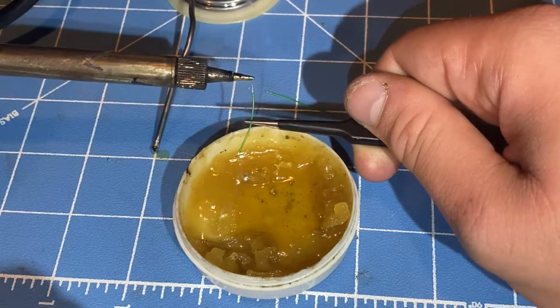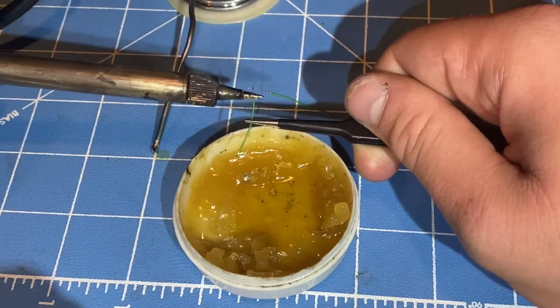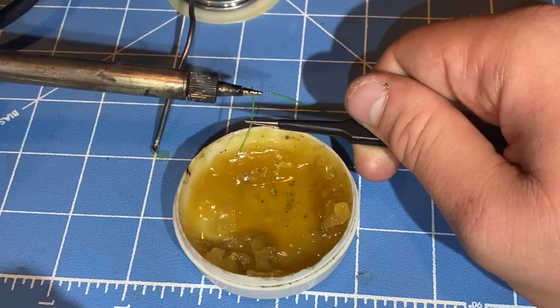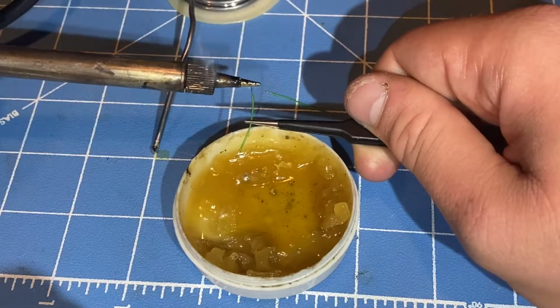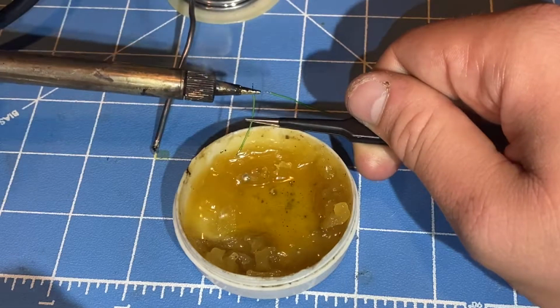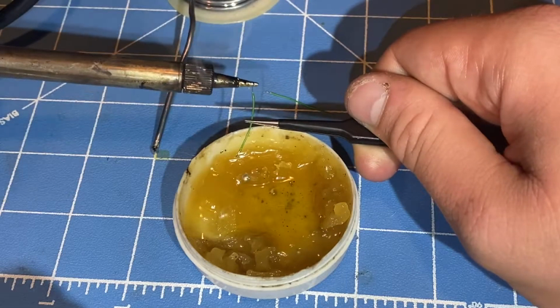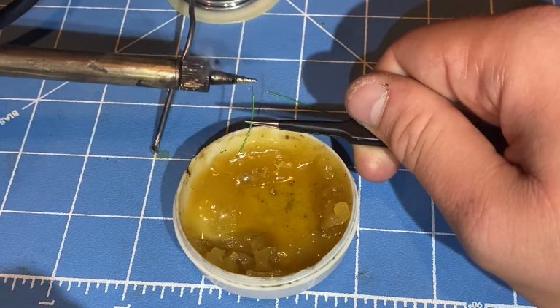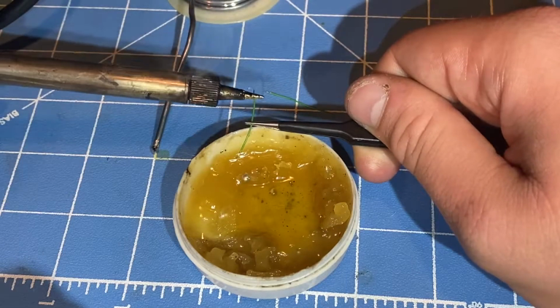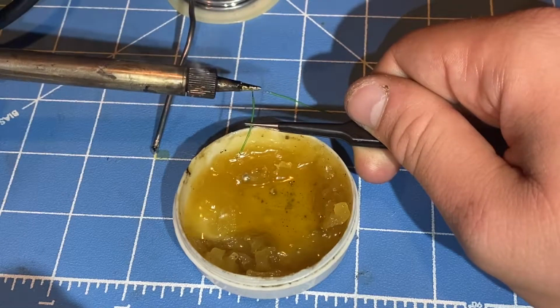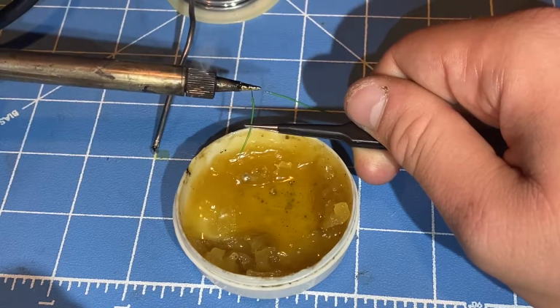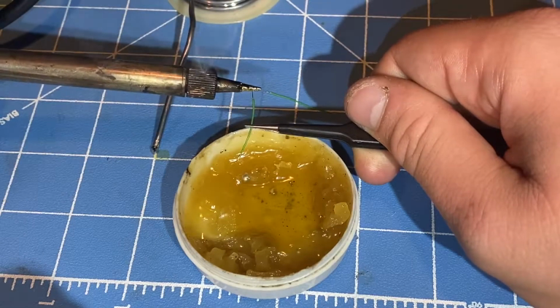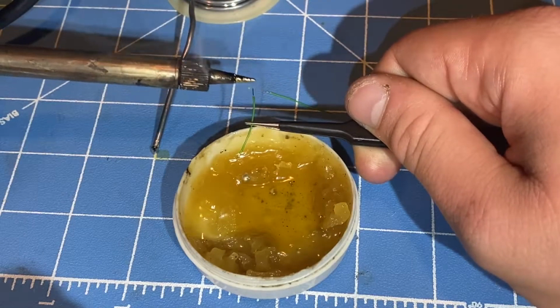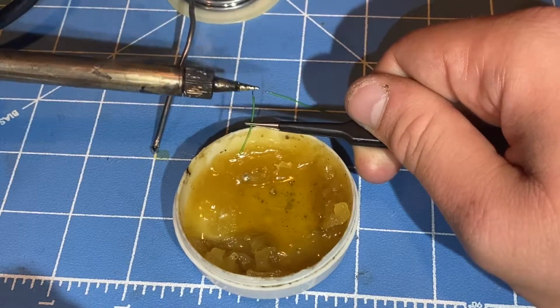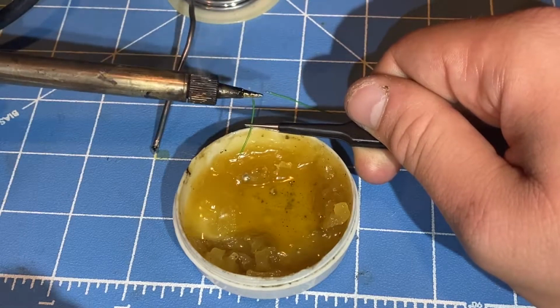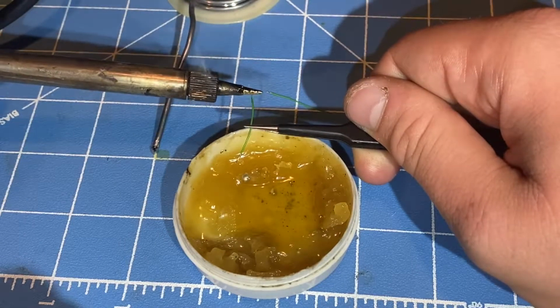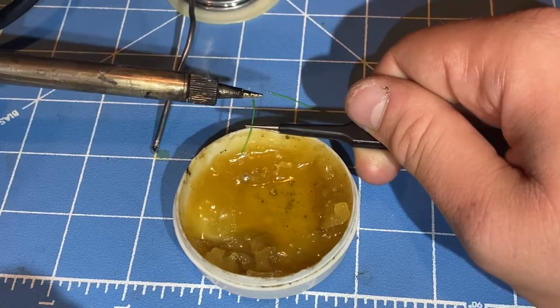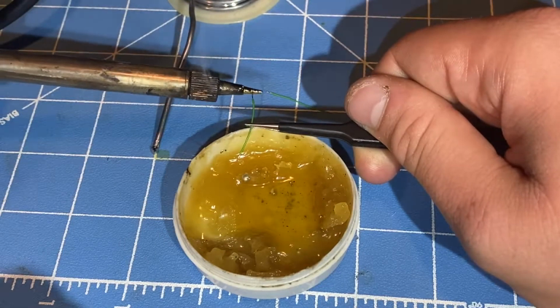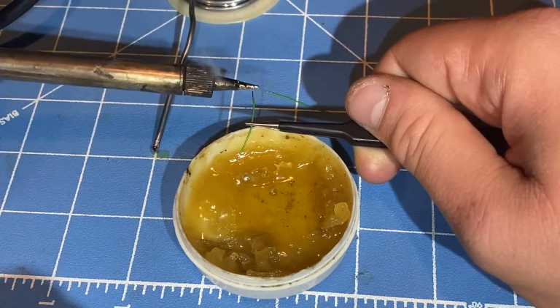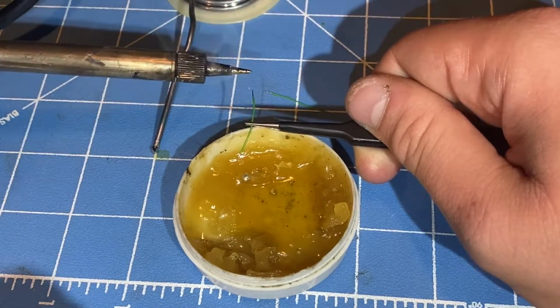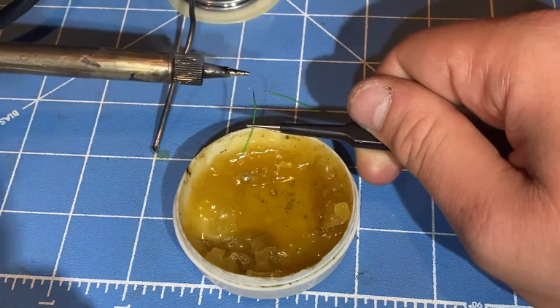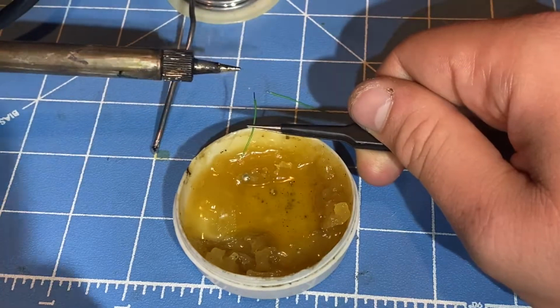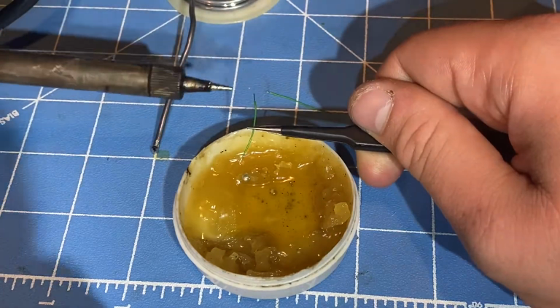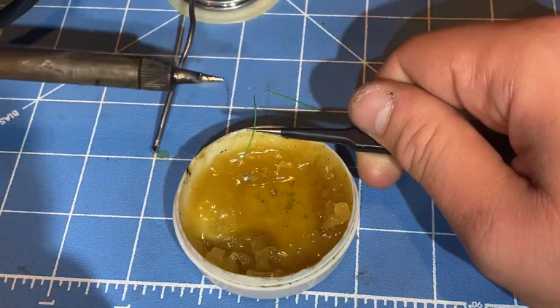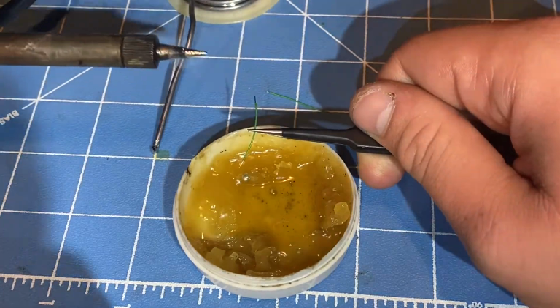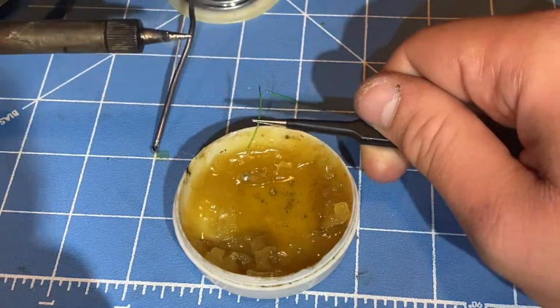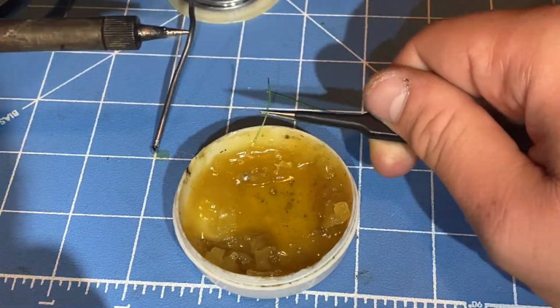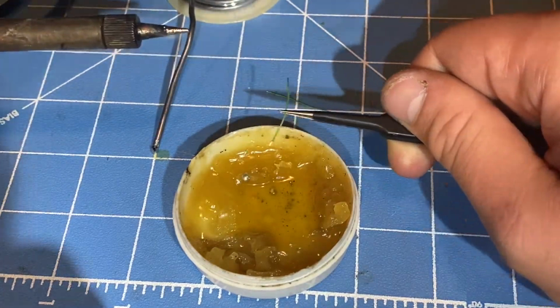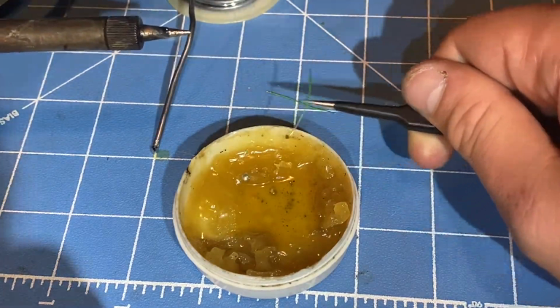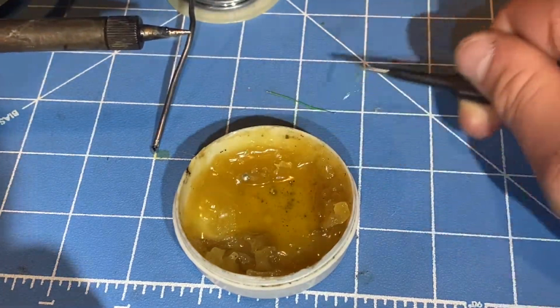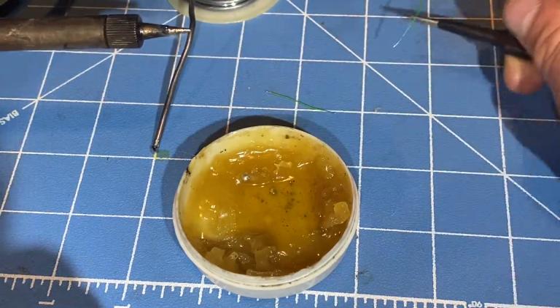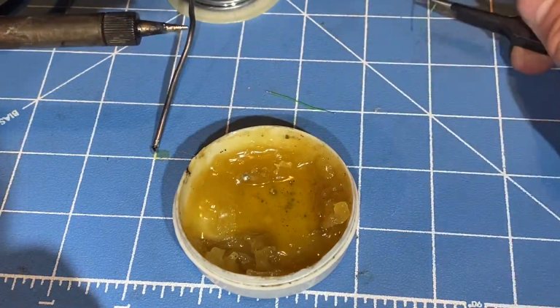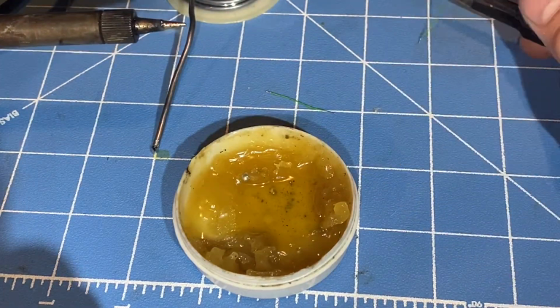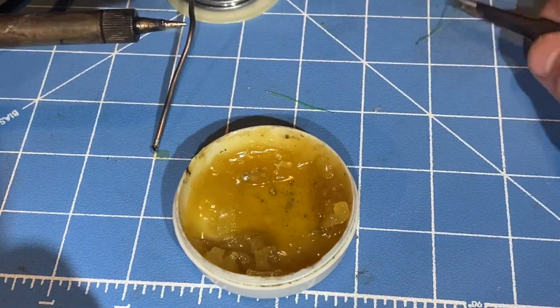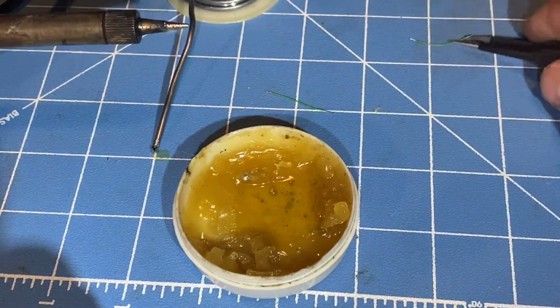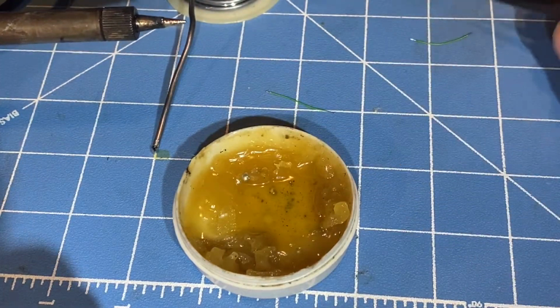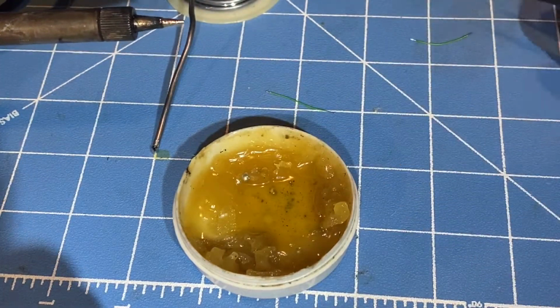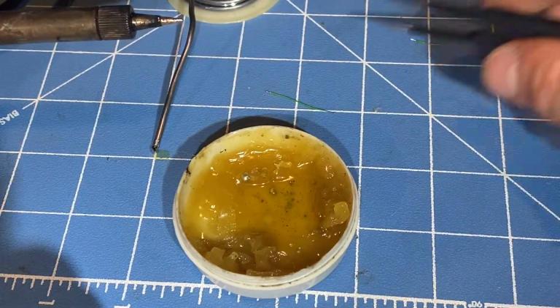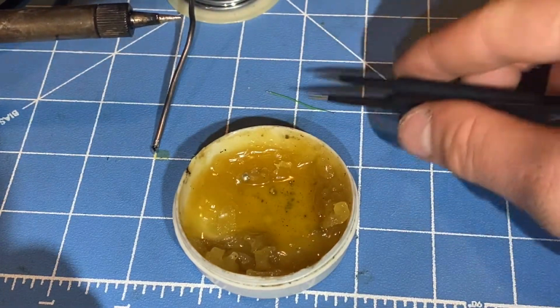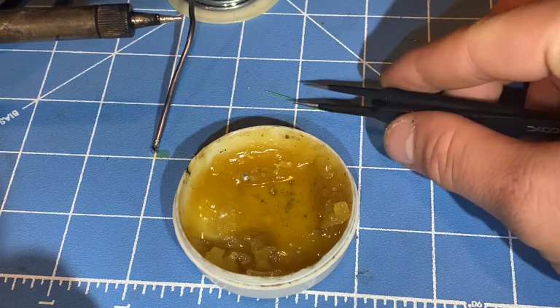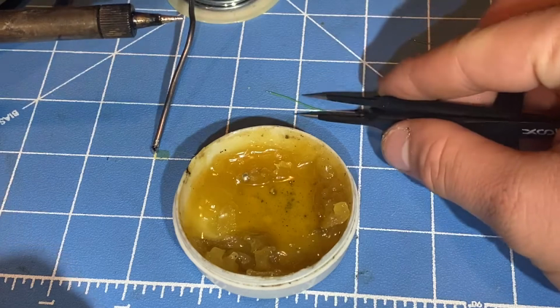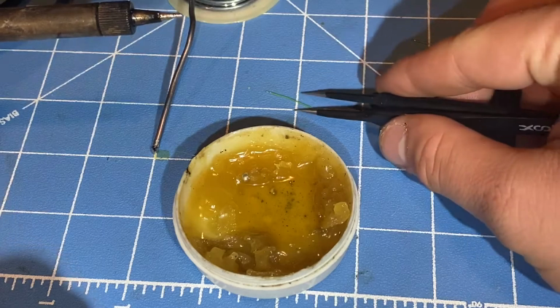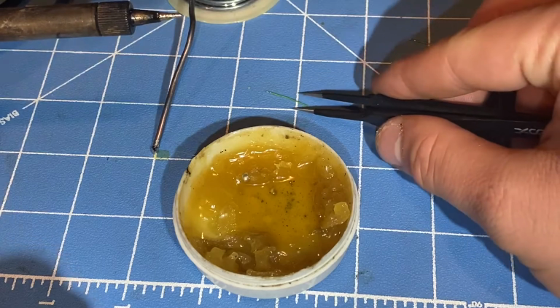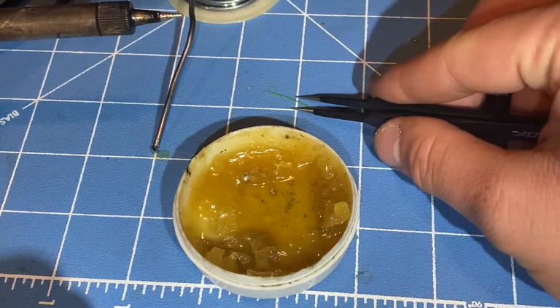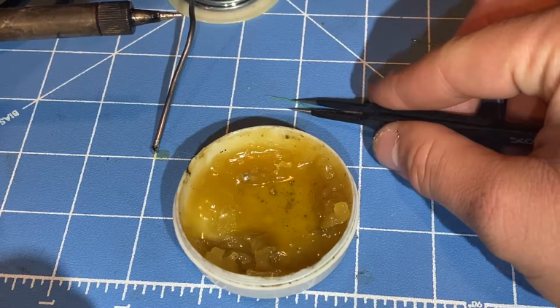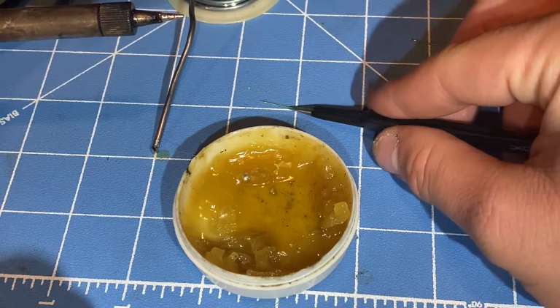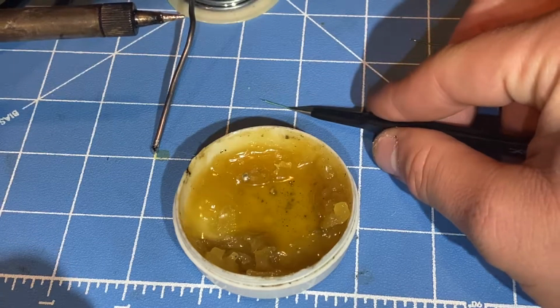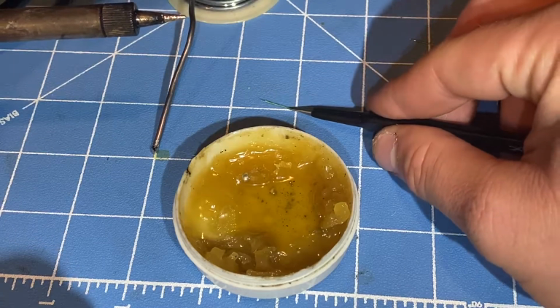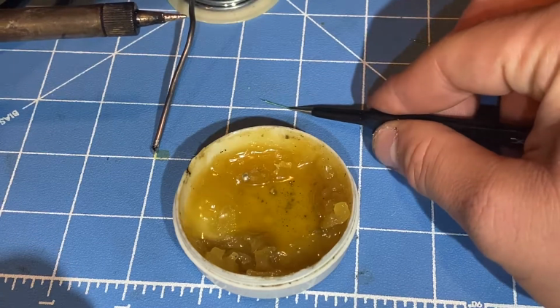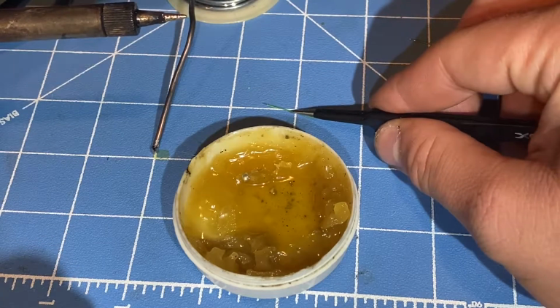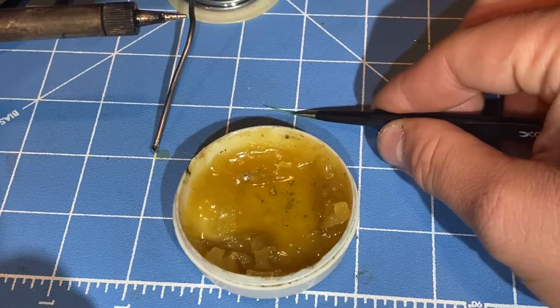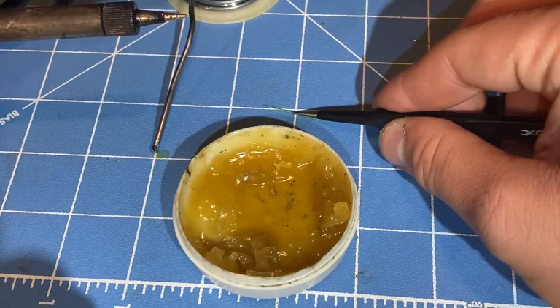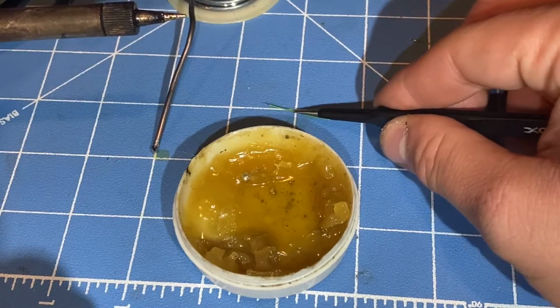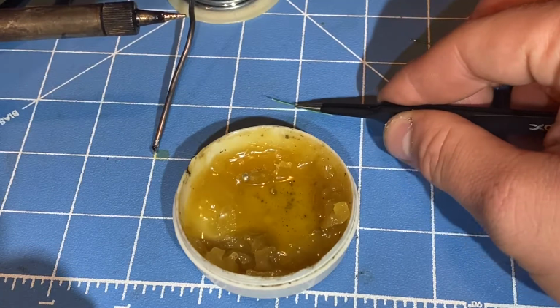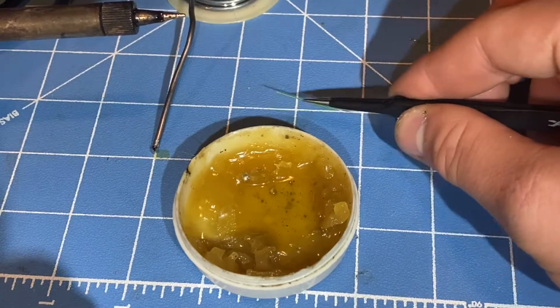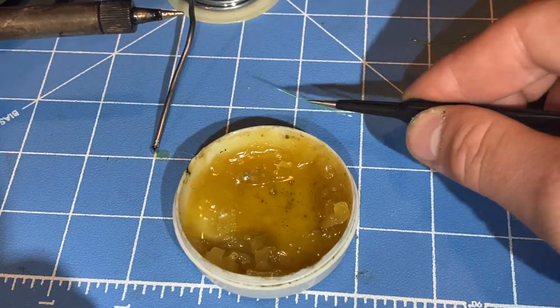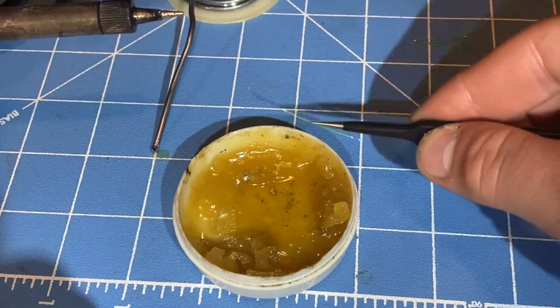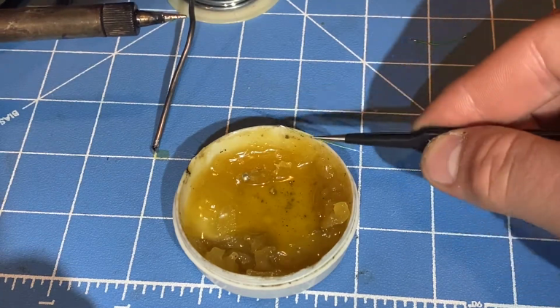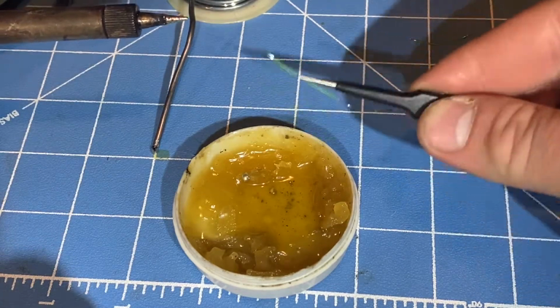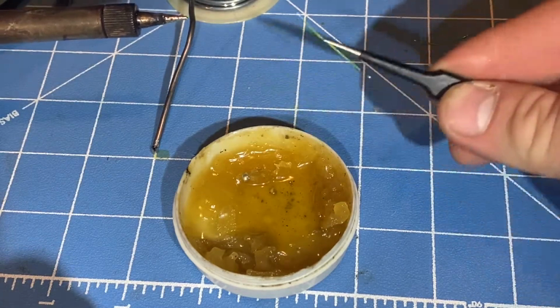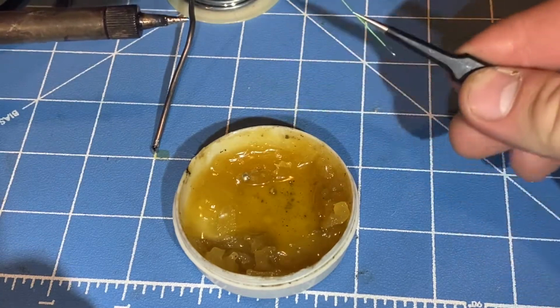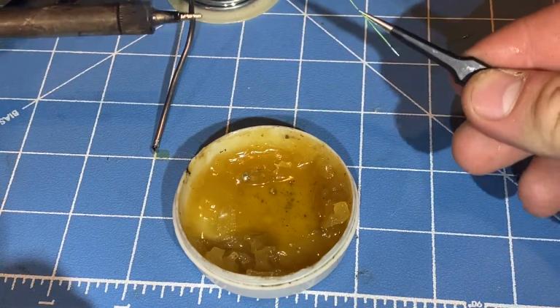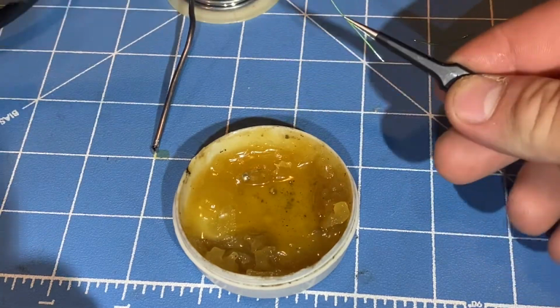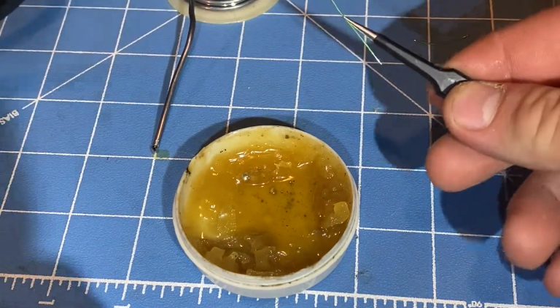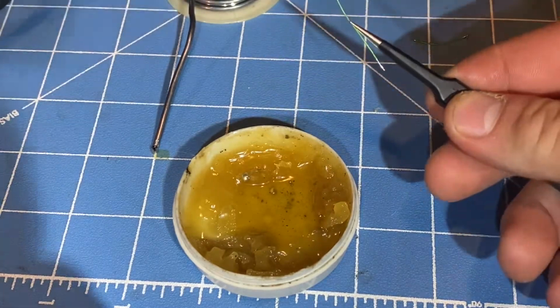Both of these ends are now pre-tinned. Now I'm going to move on to the other wire.